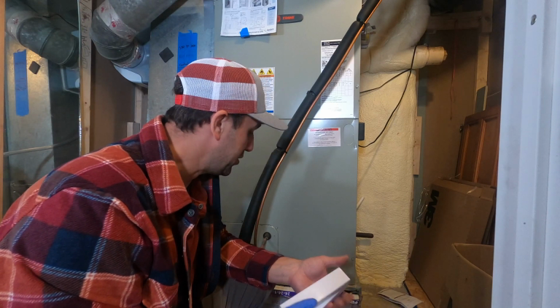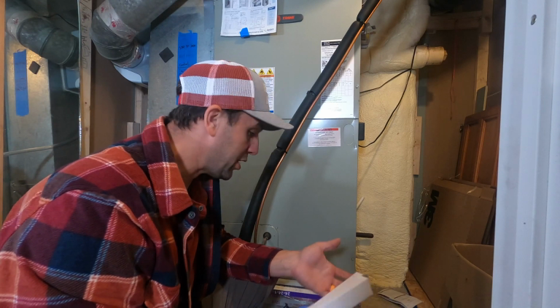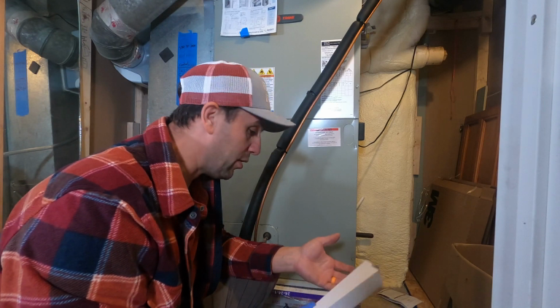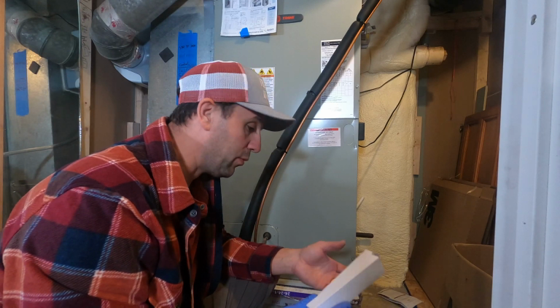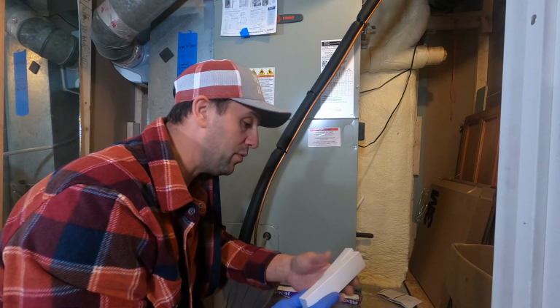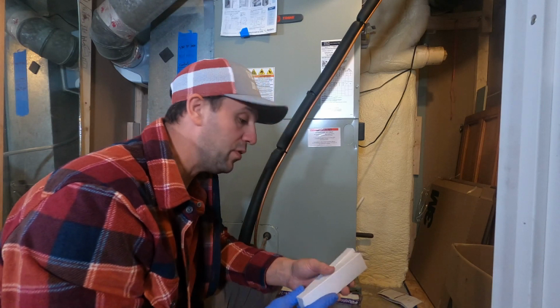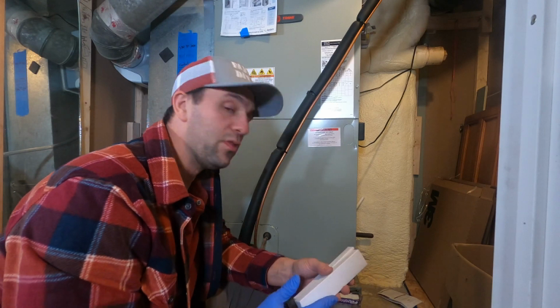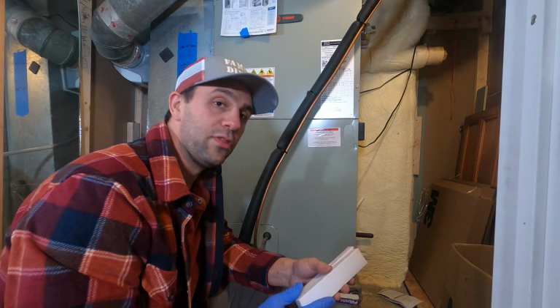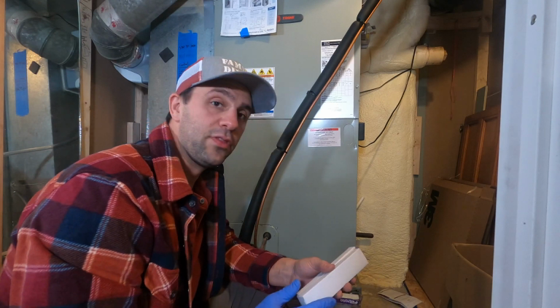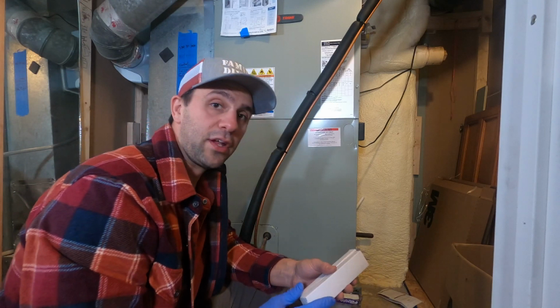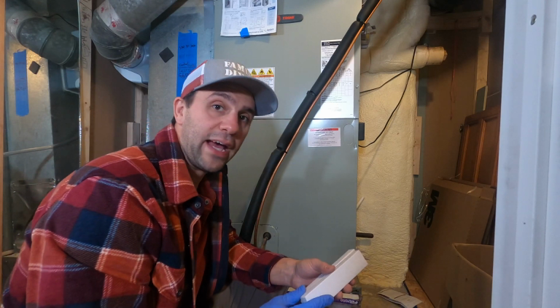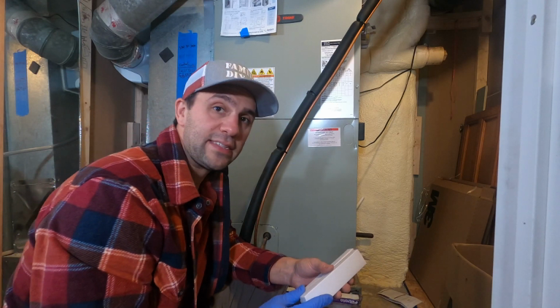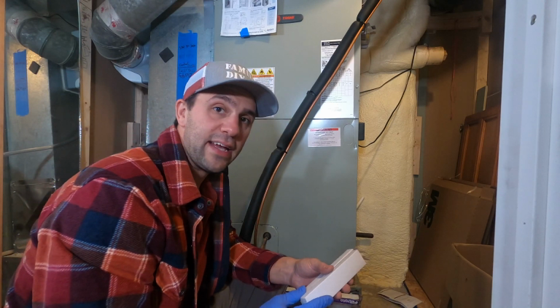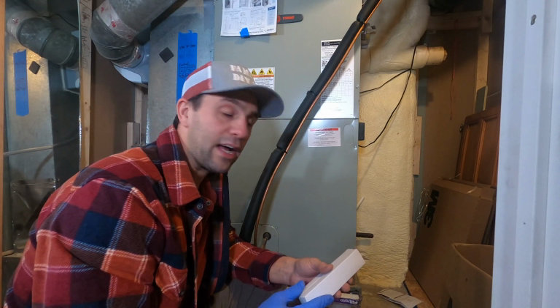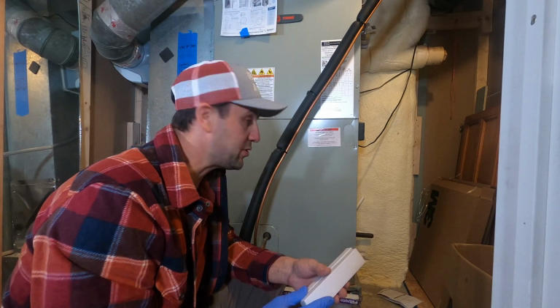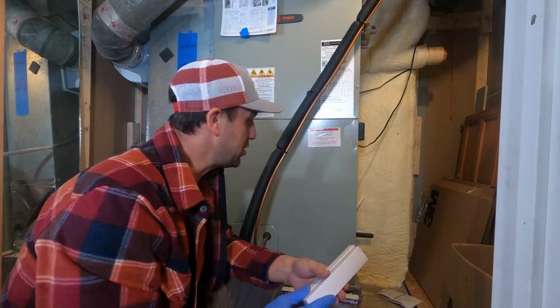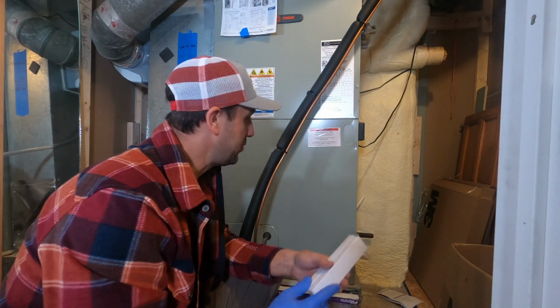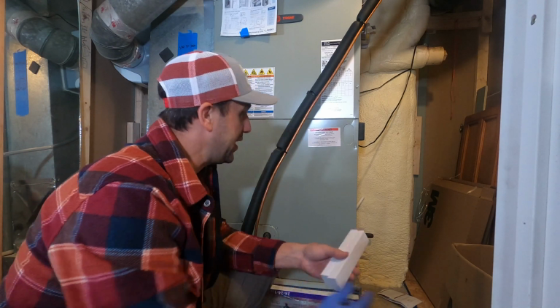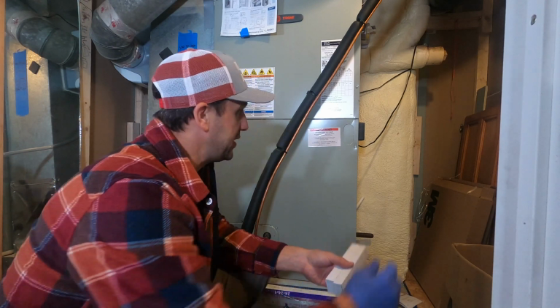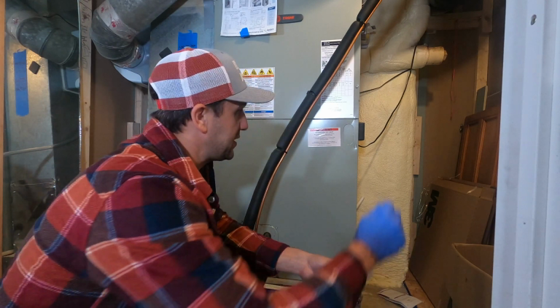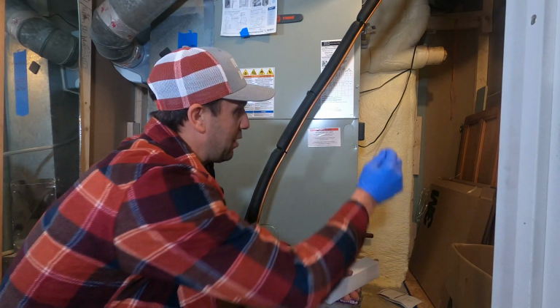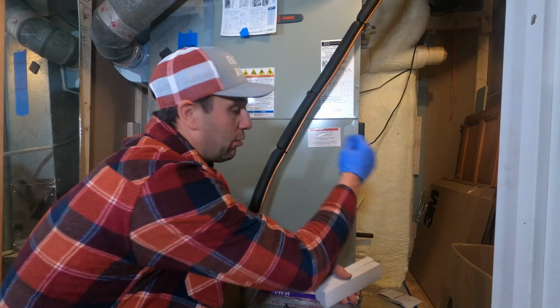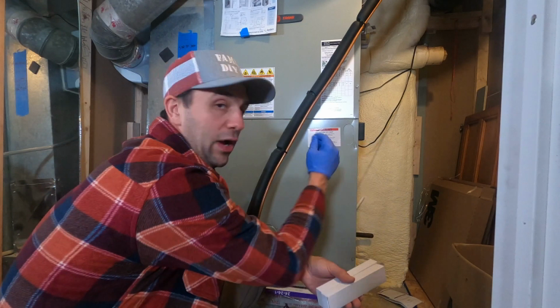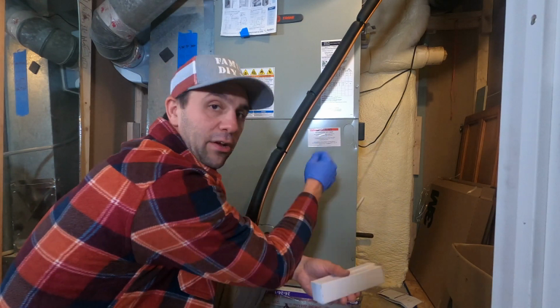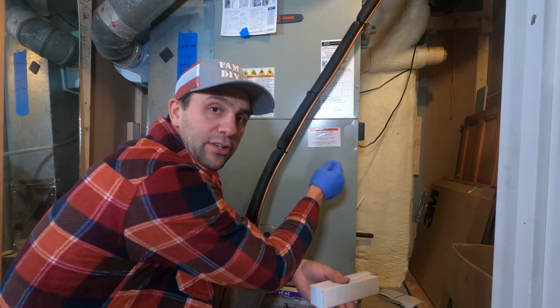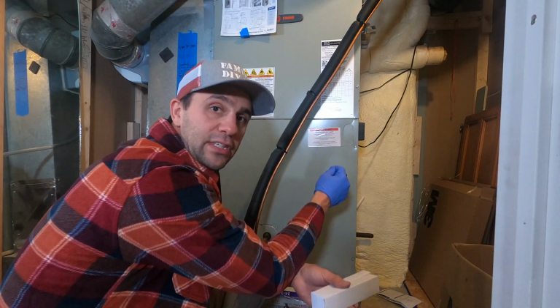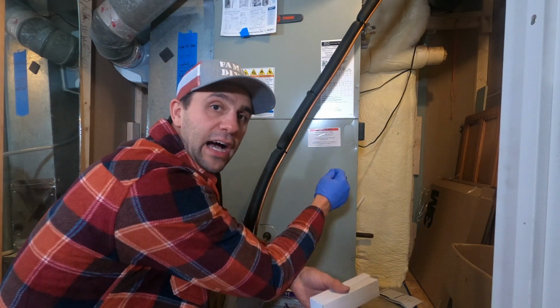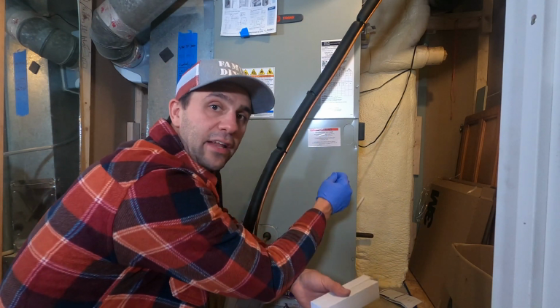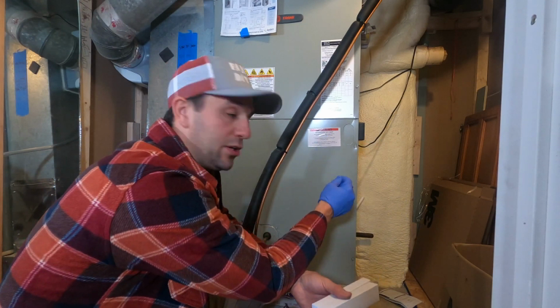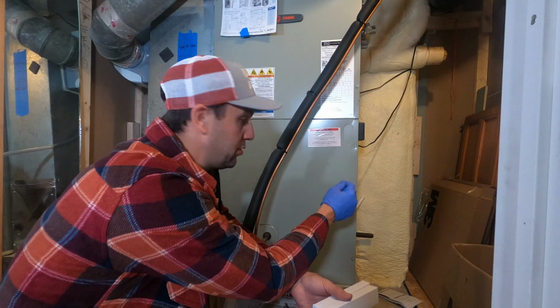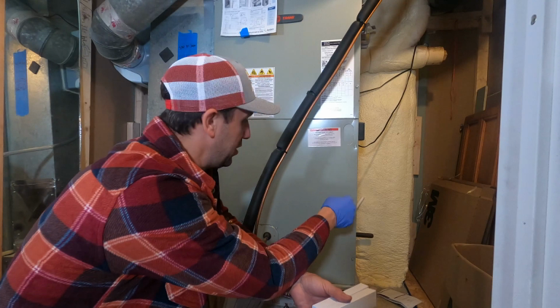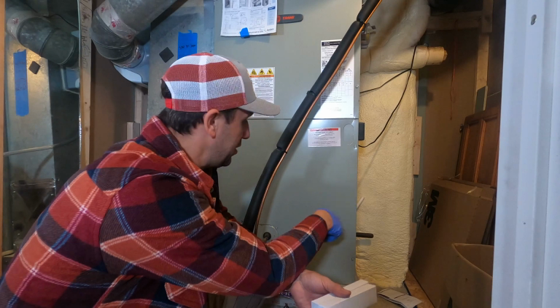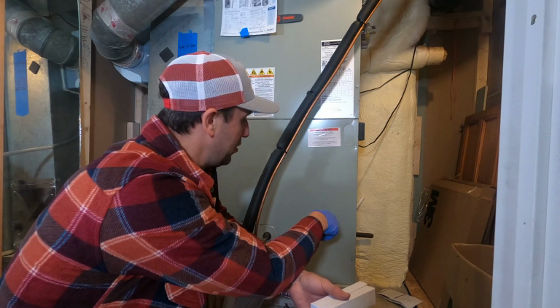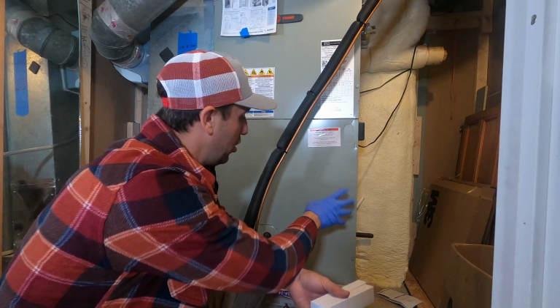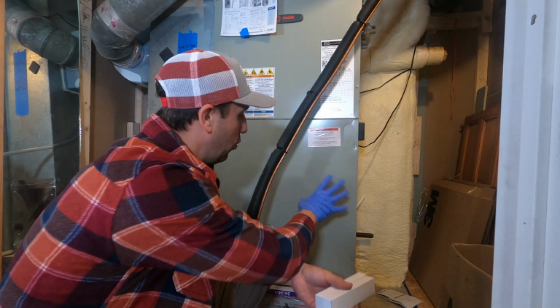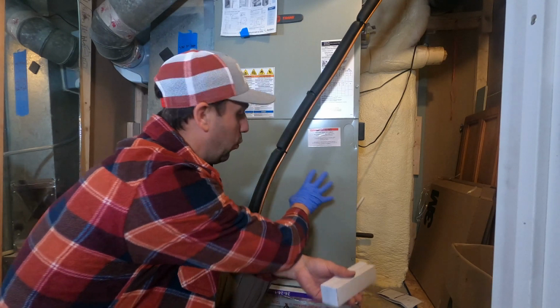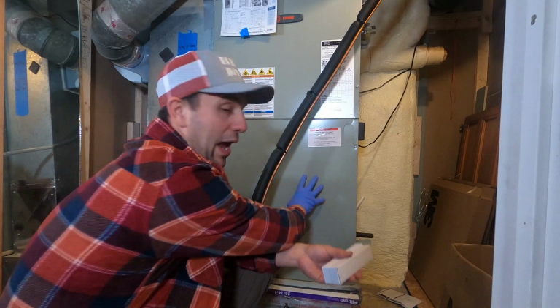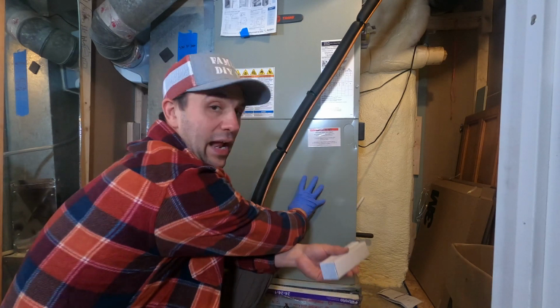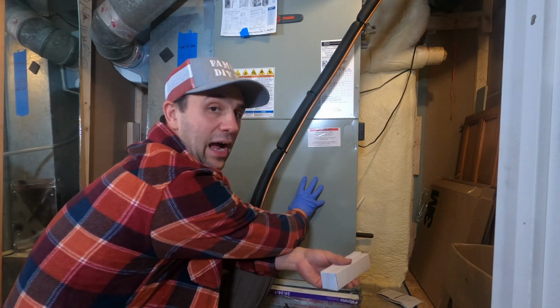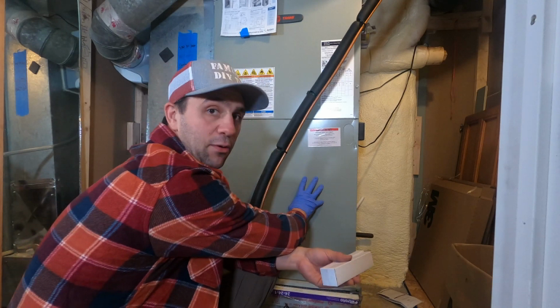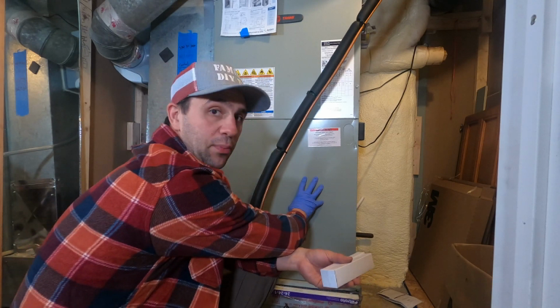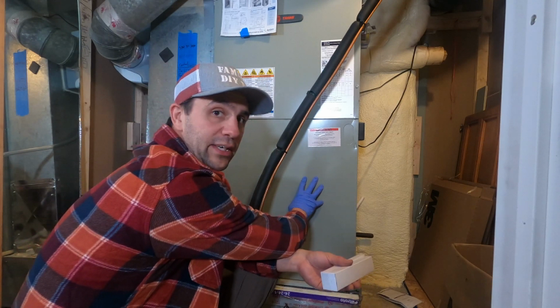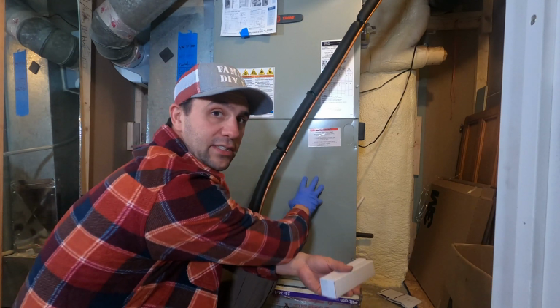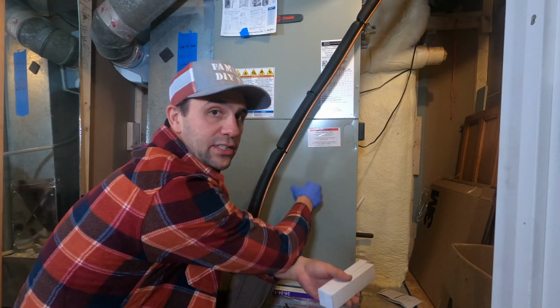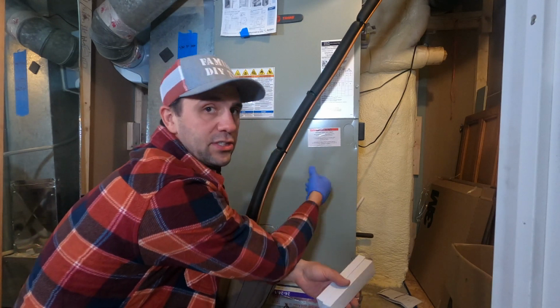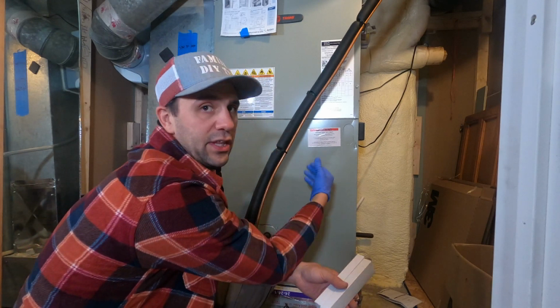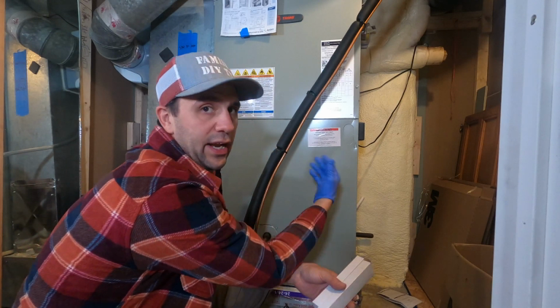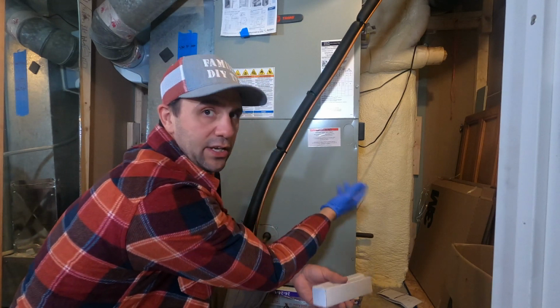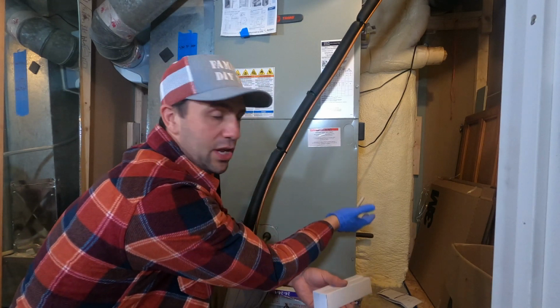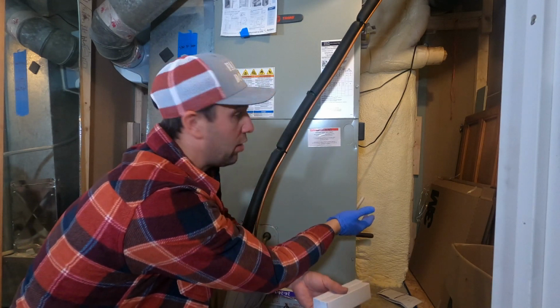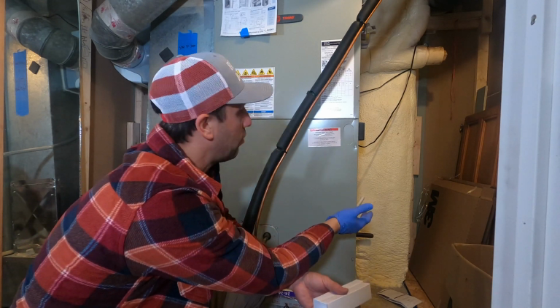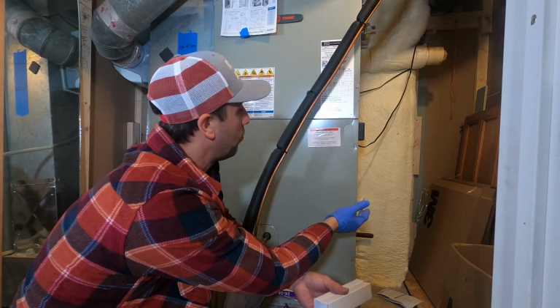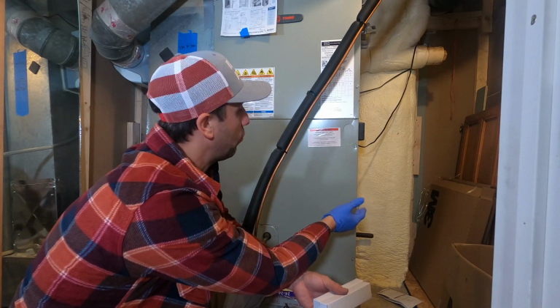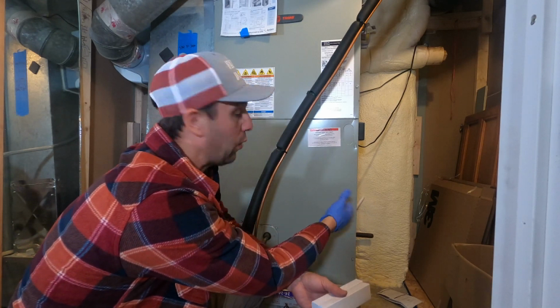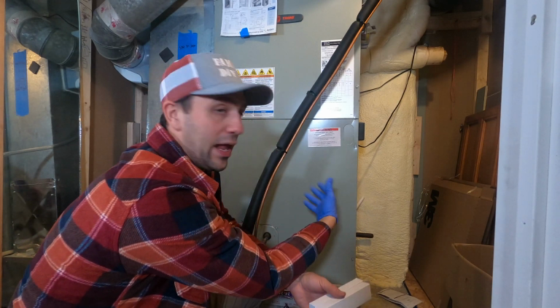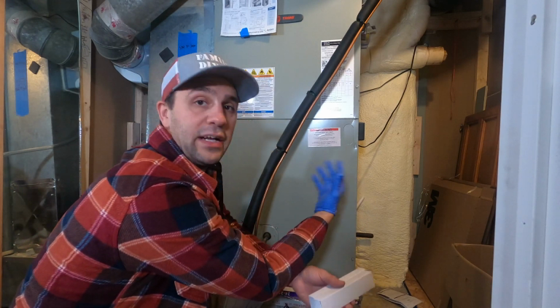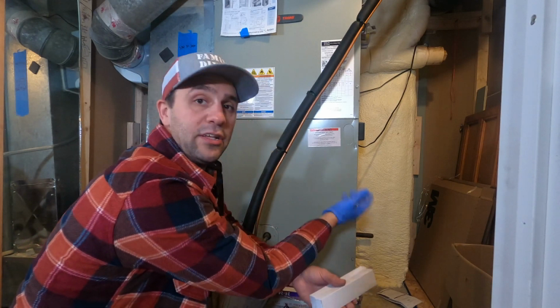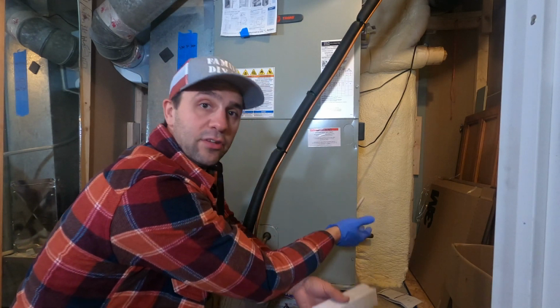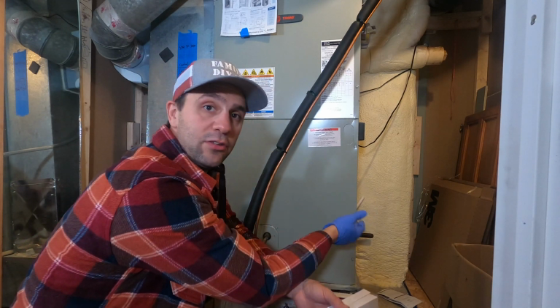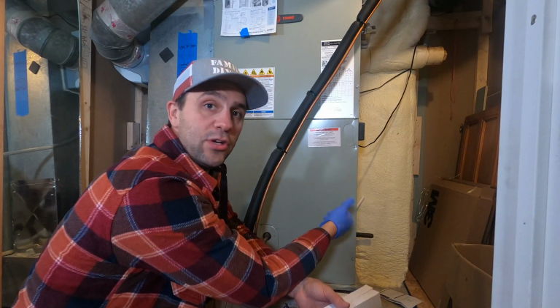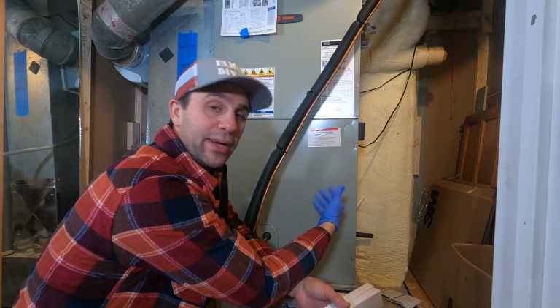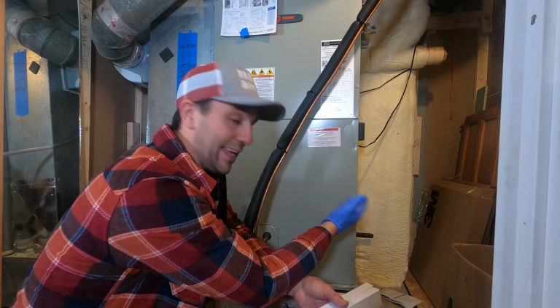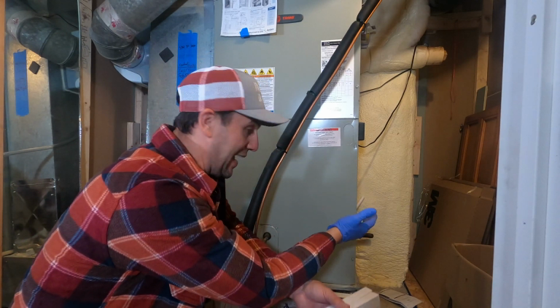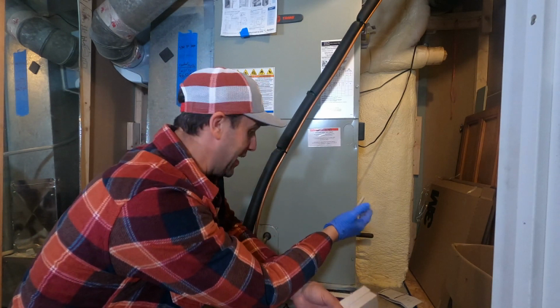The last thing I'll do is write on the side of the unit when I replaced these, so that I know when I need to do it again.